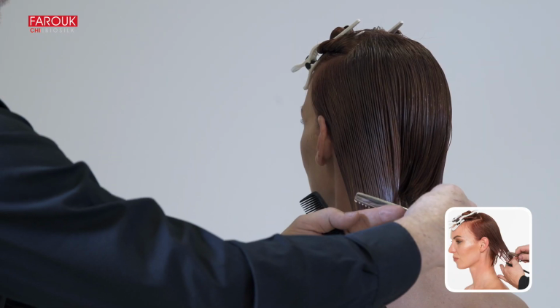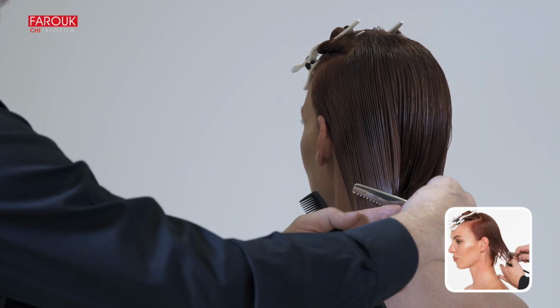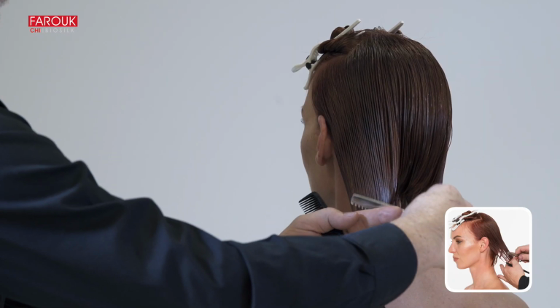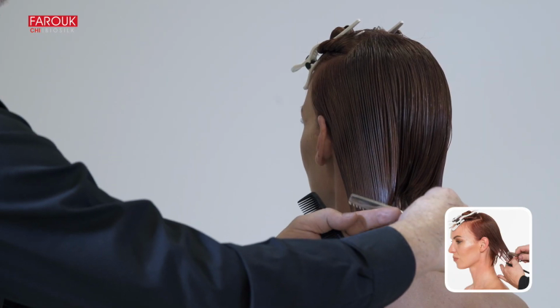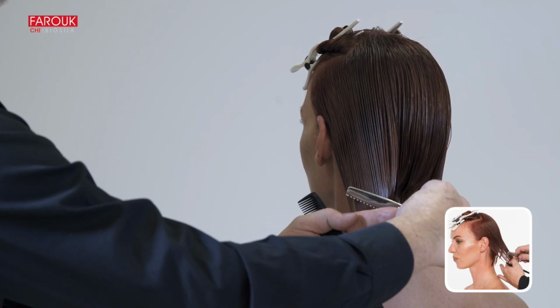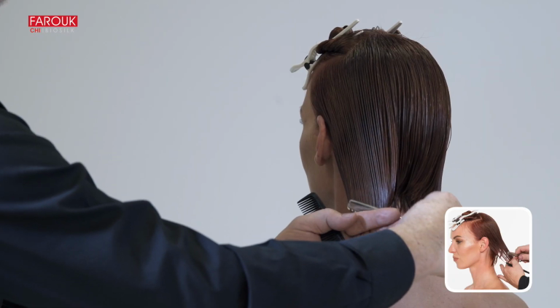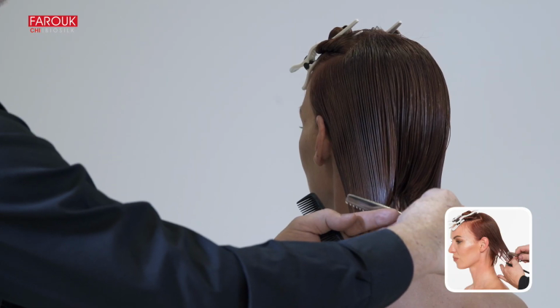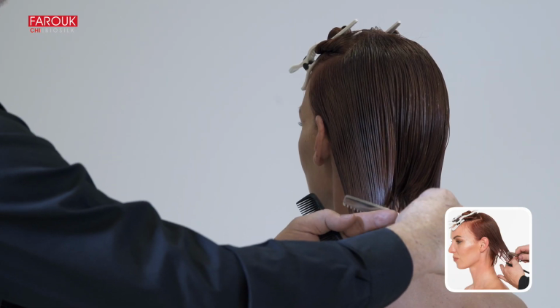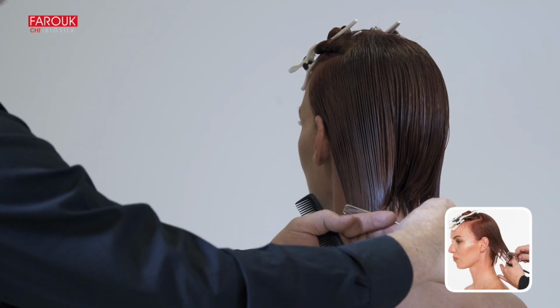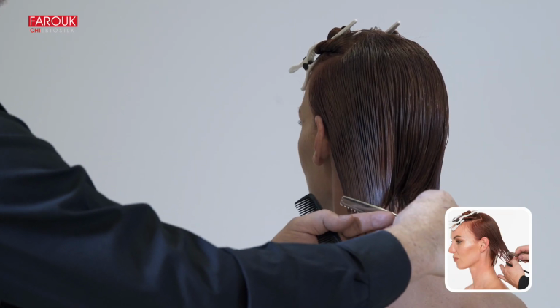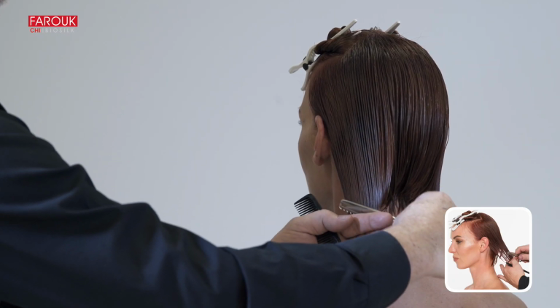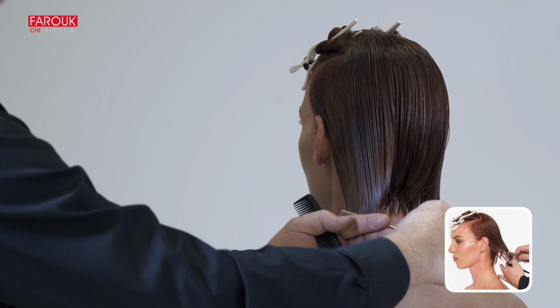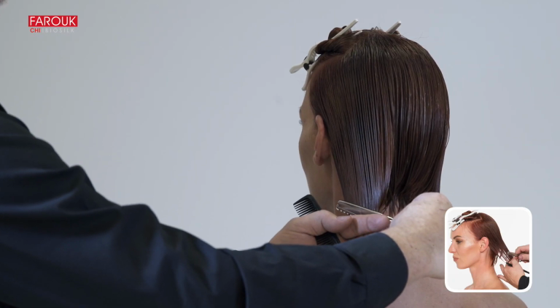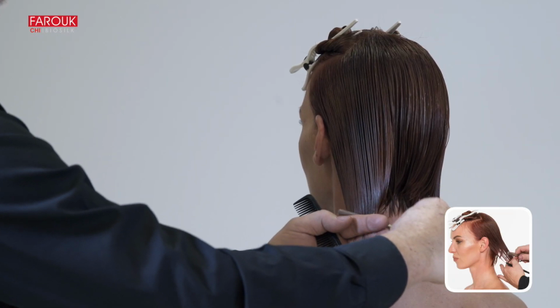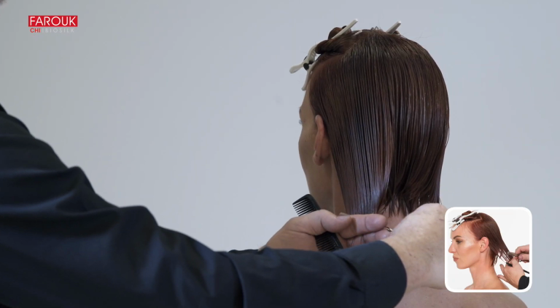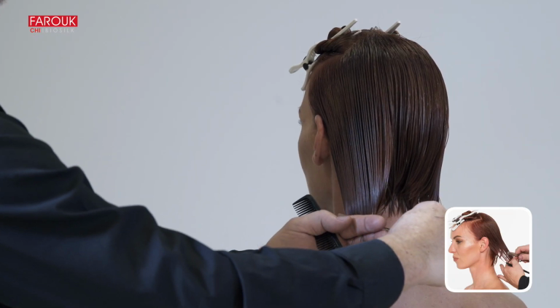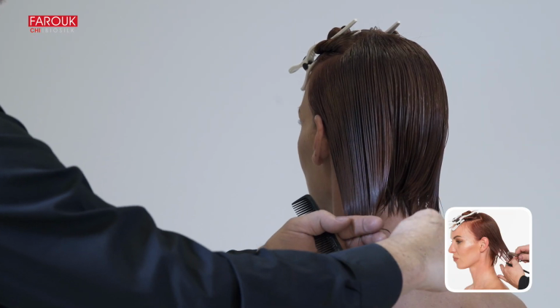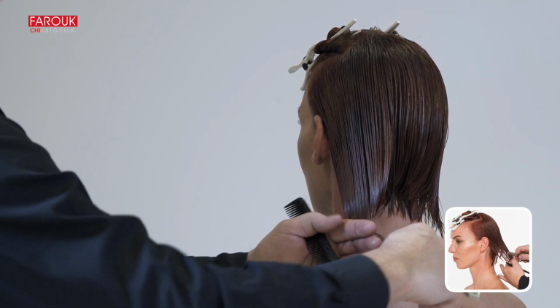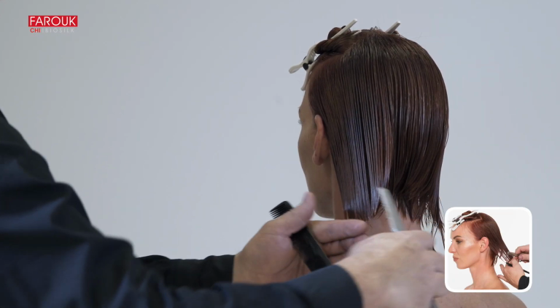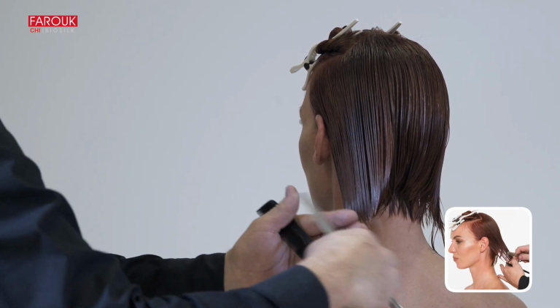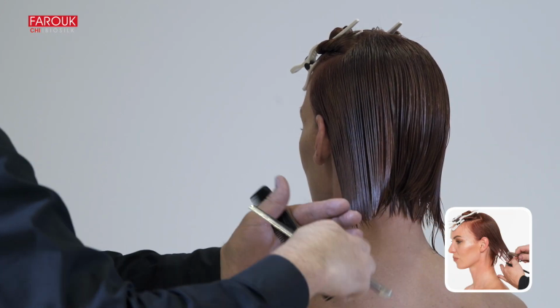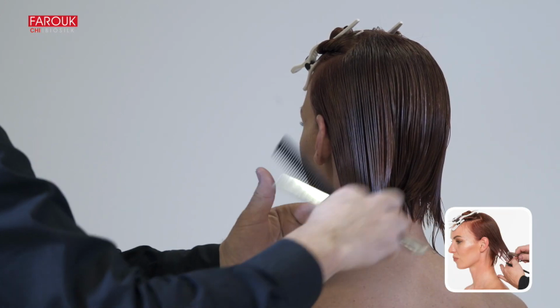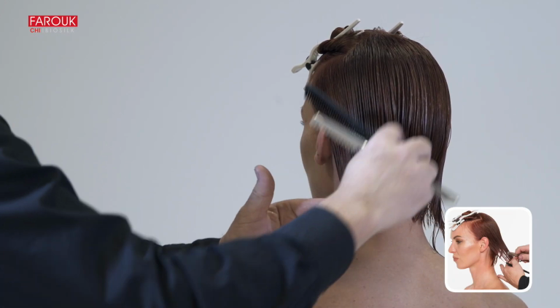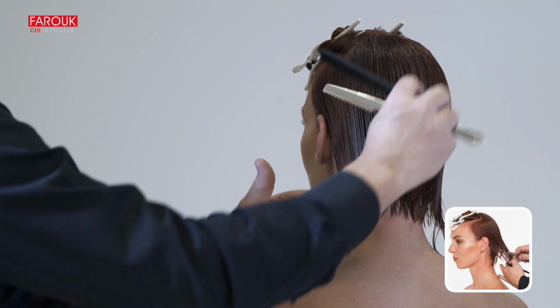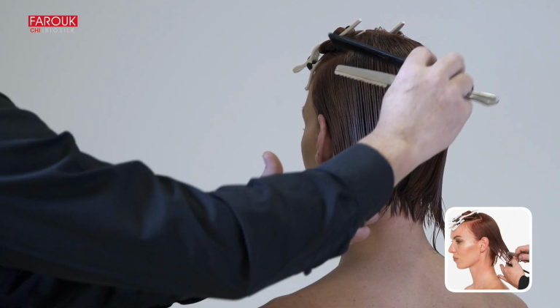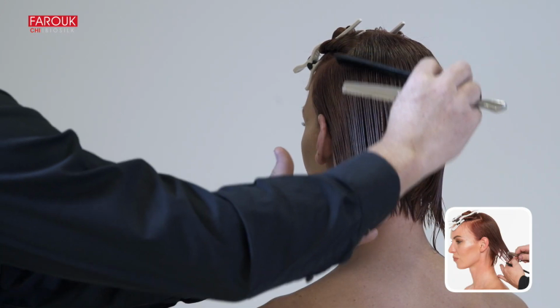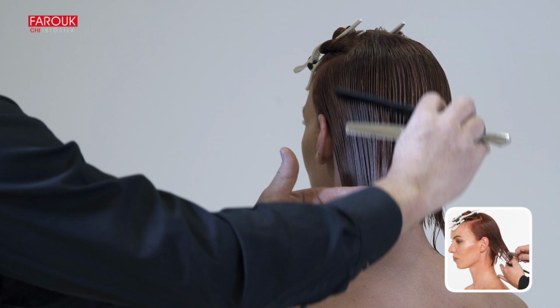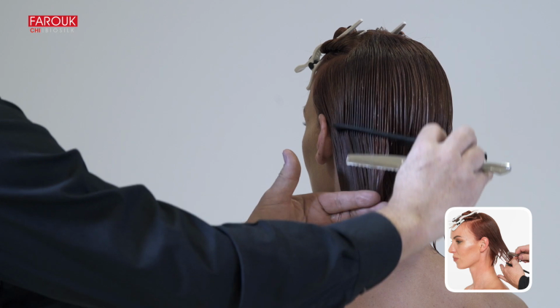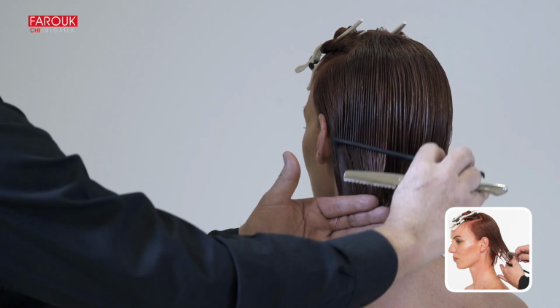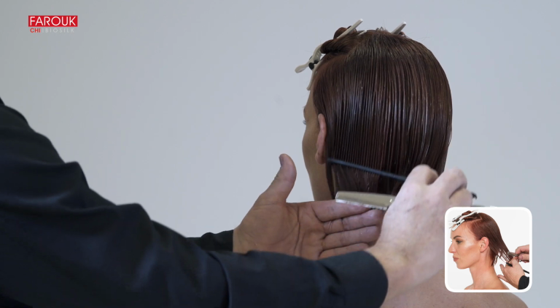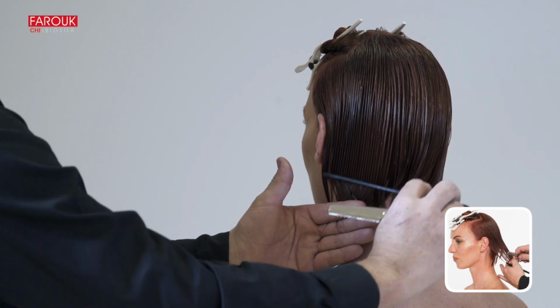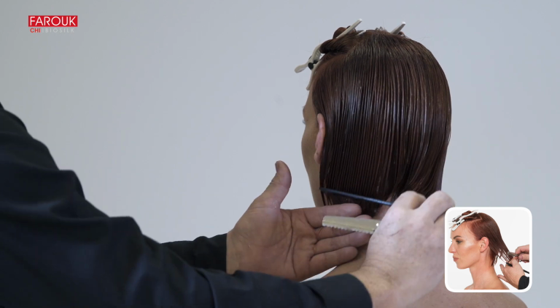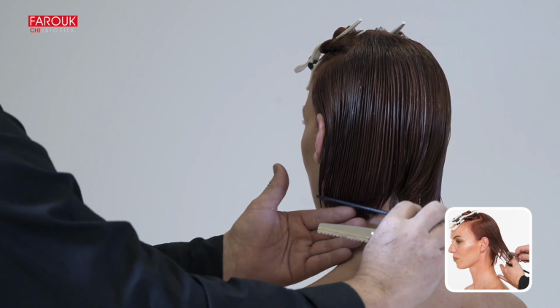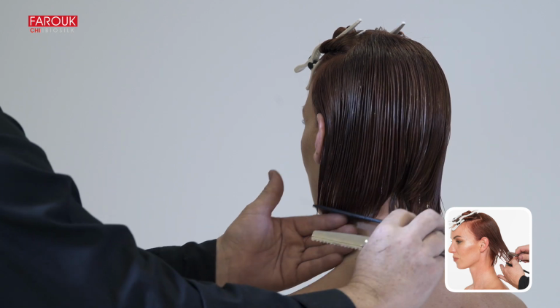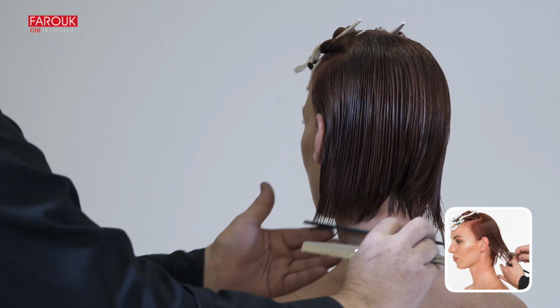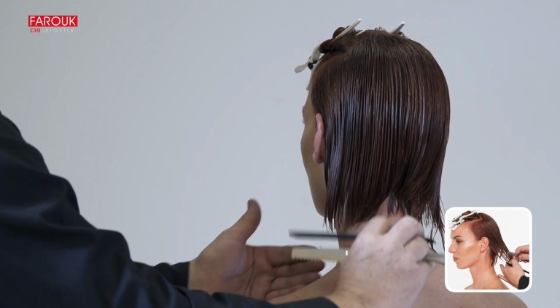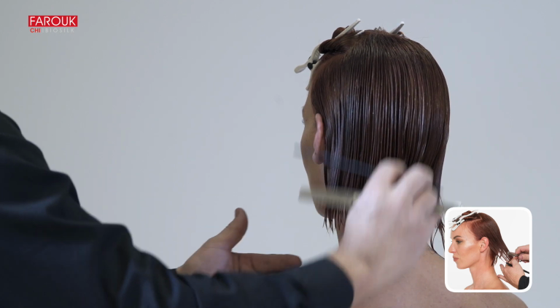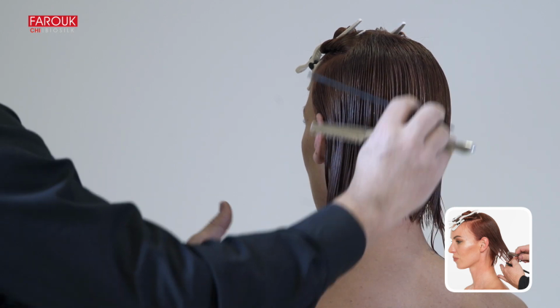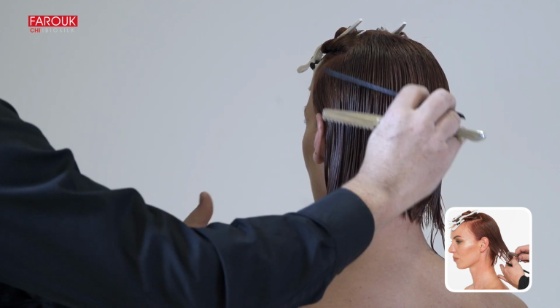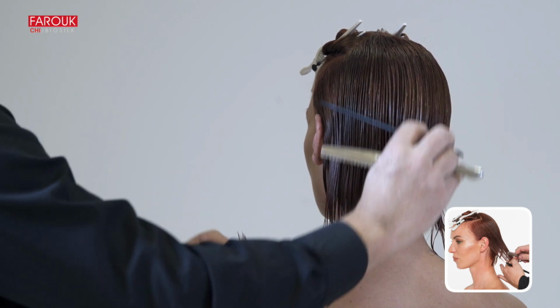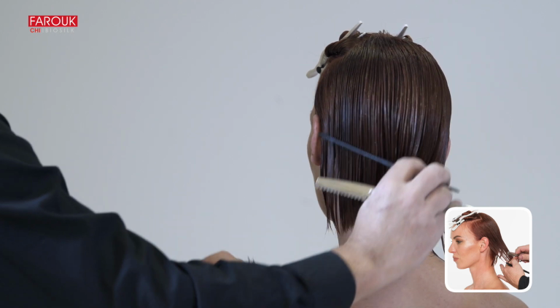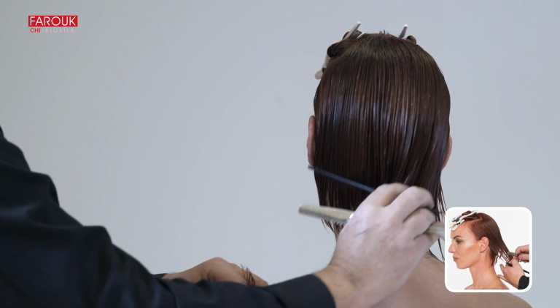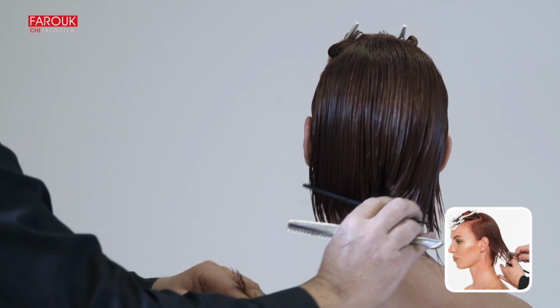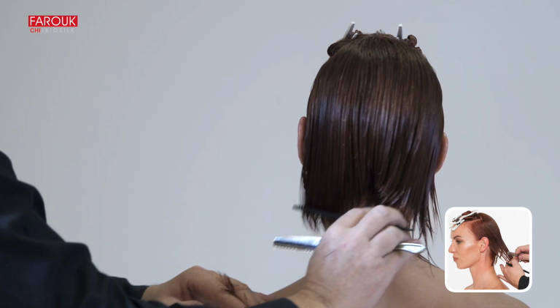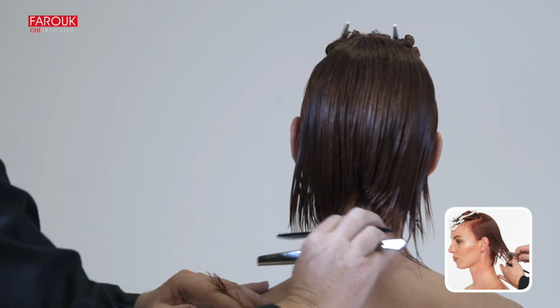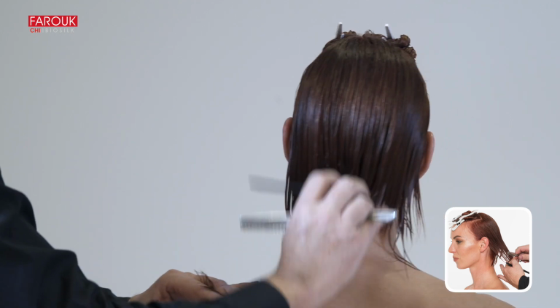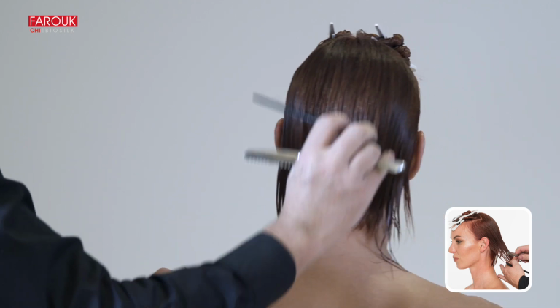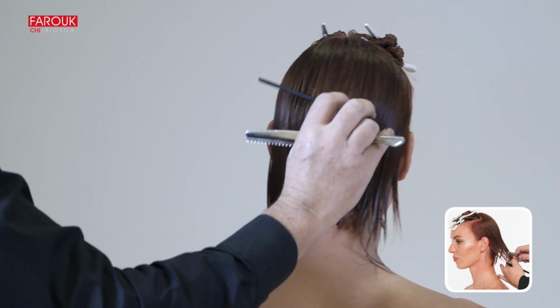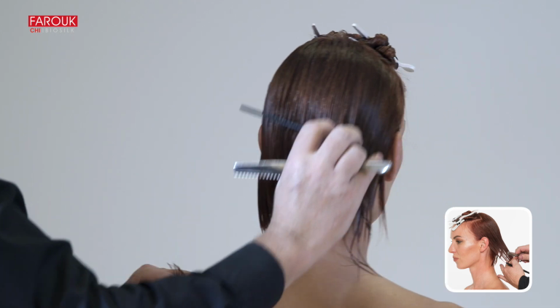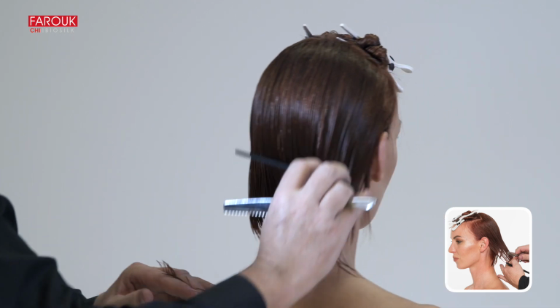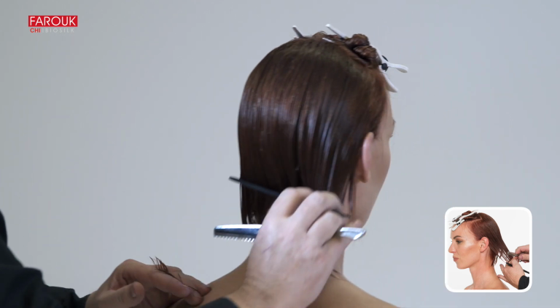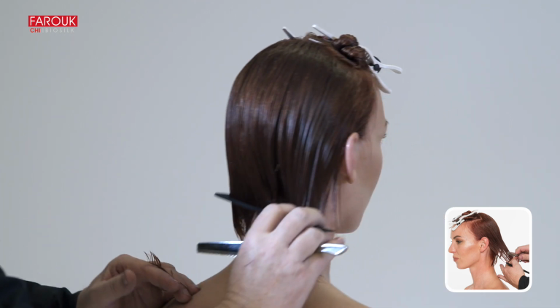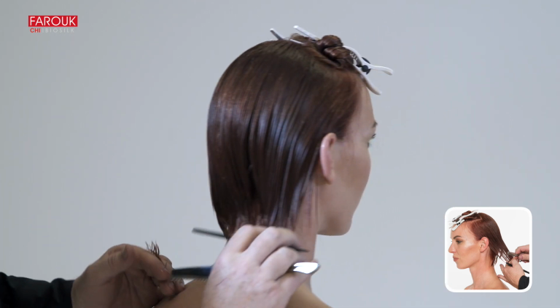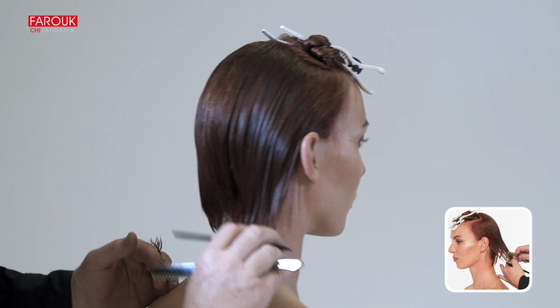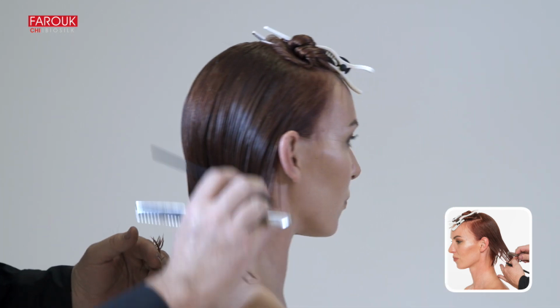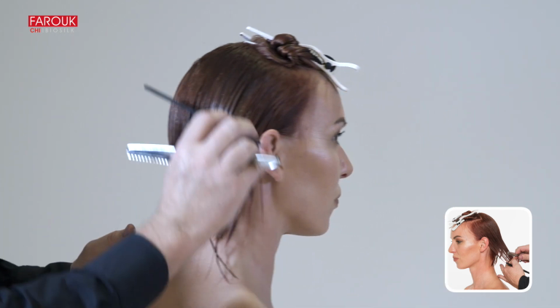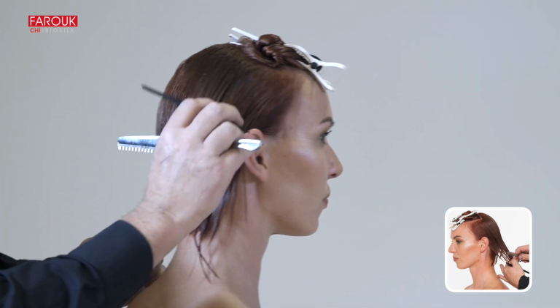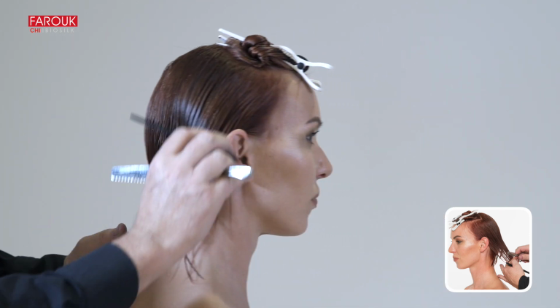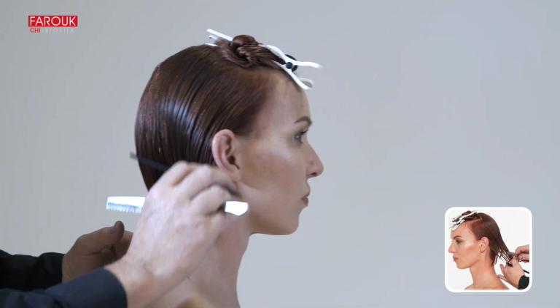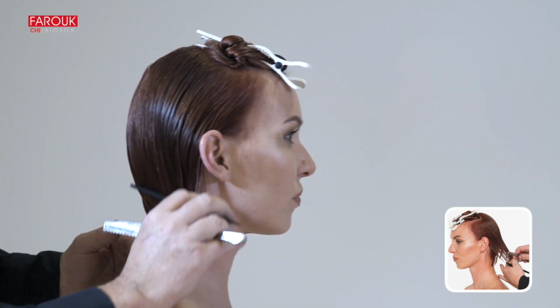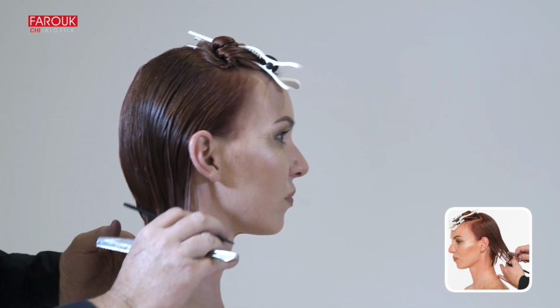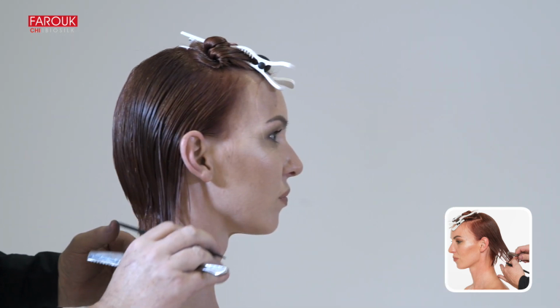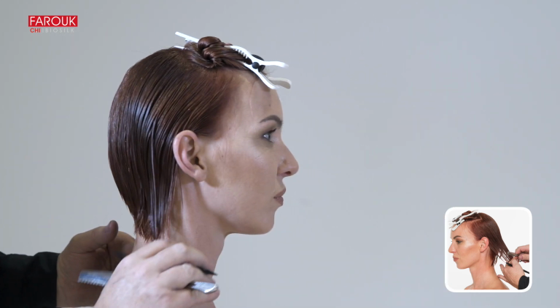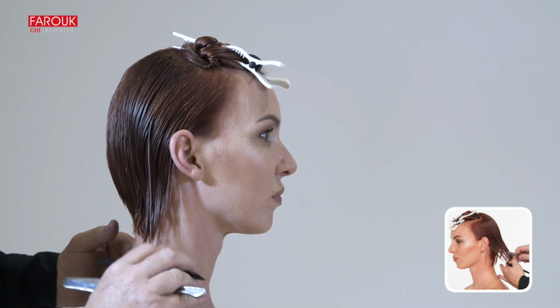Use the razor from the back to the front, creating a graduated length towards the front. Repeat on the opposite side of the head.